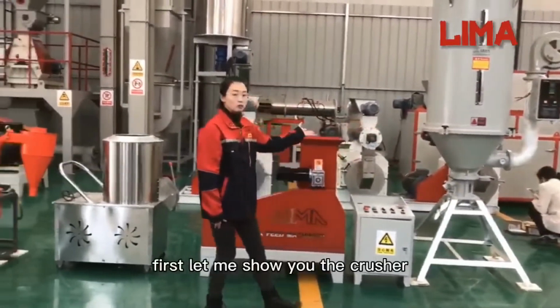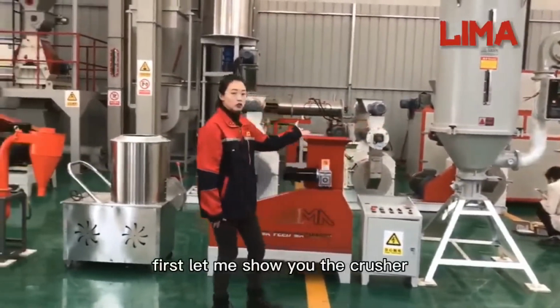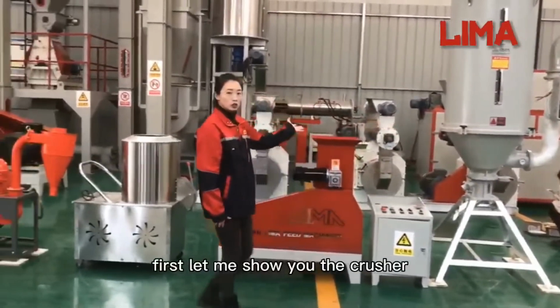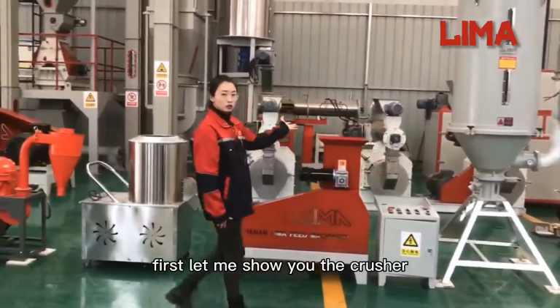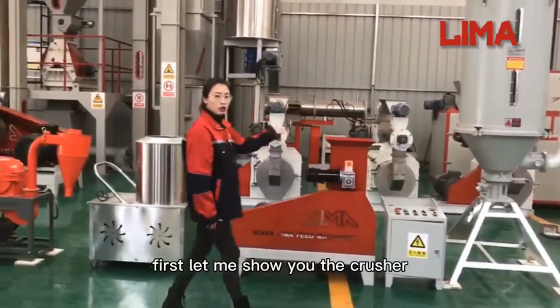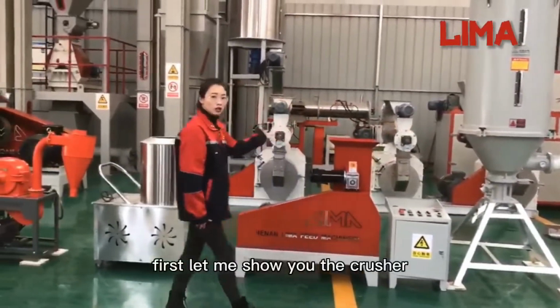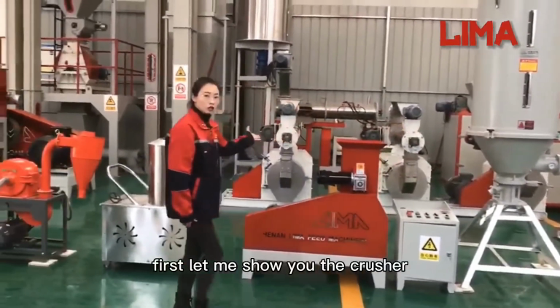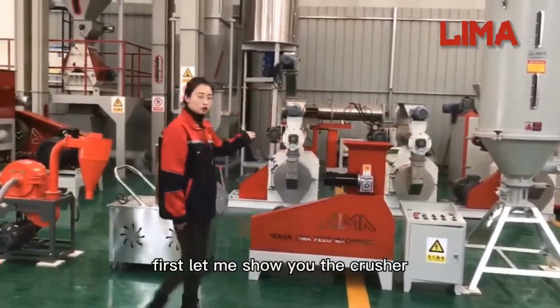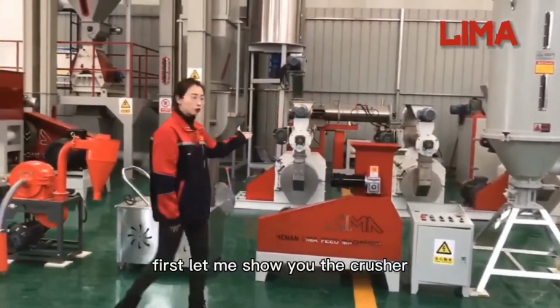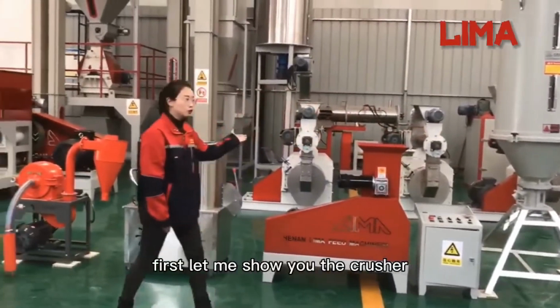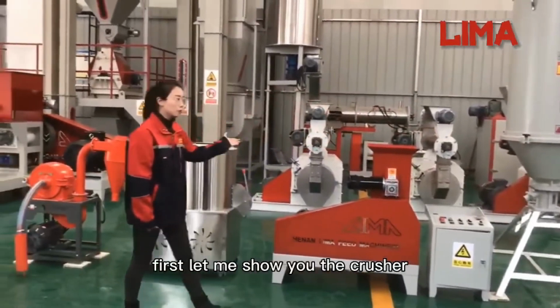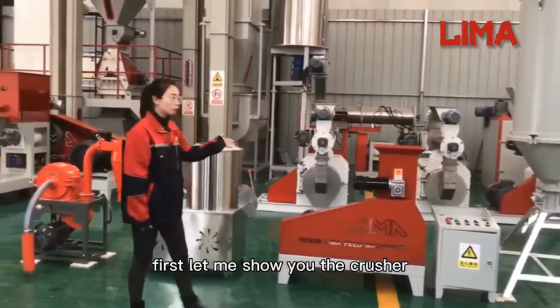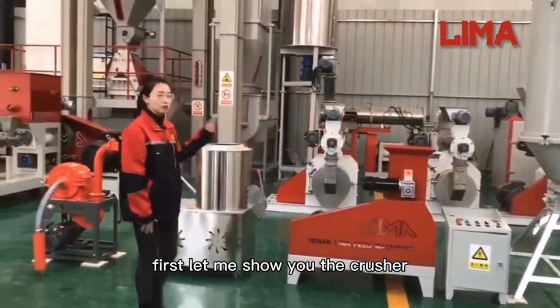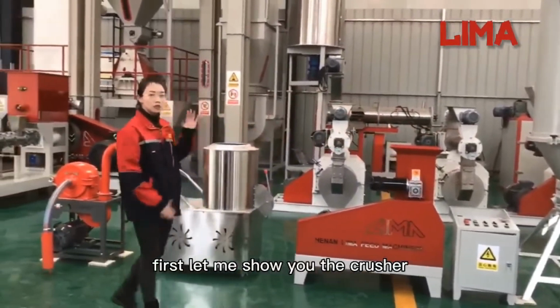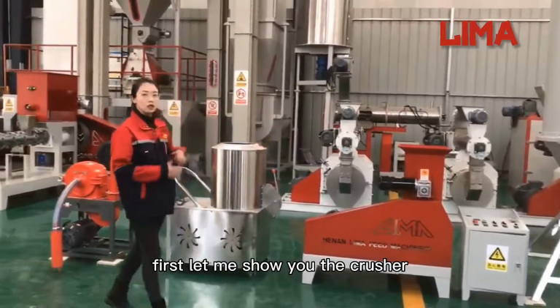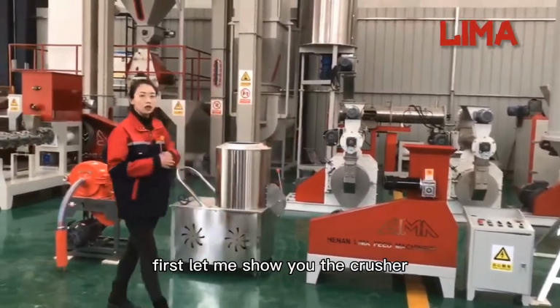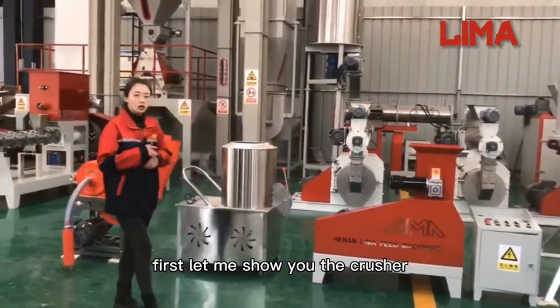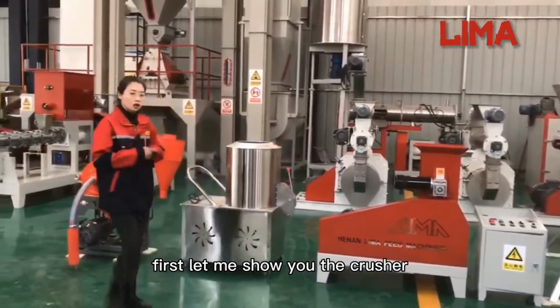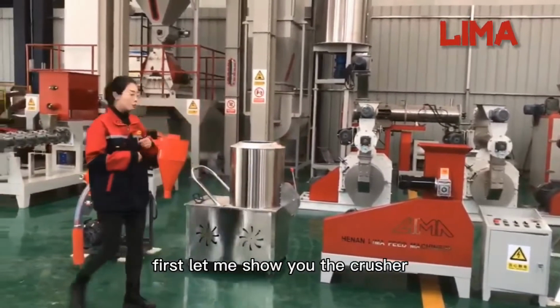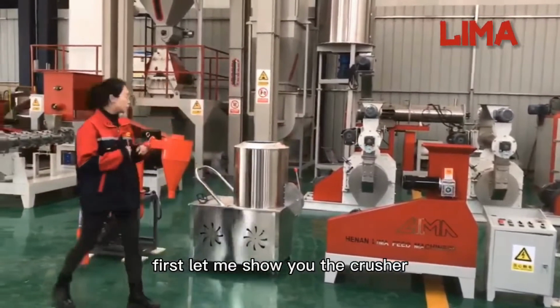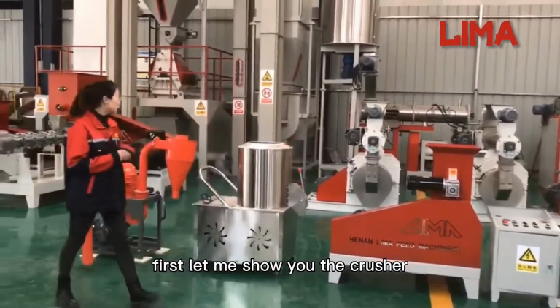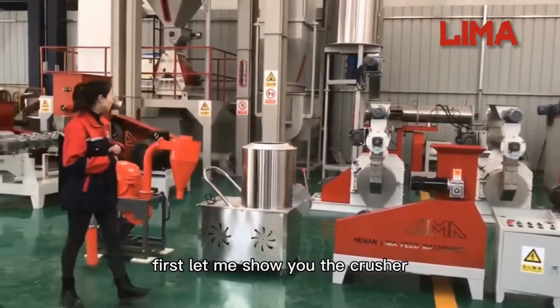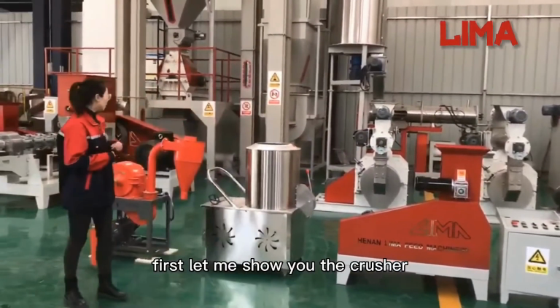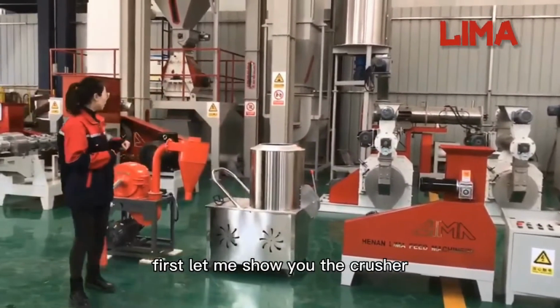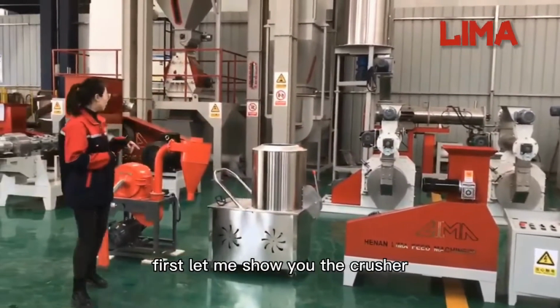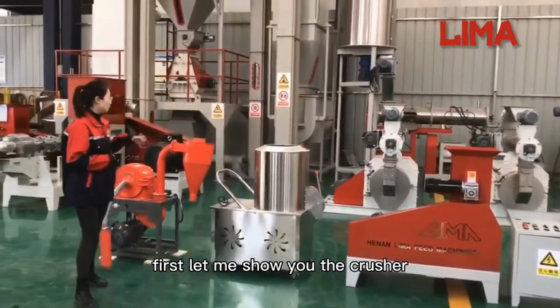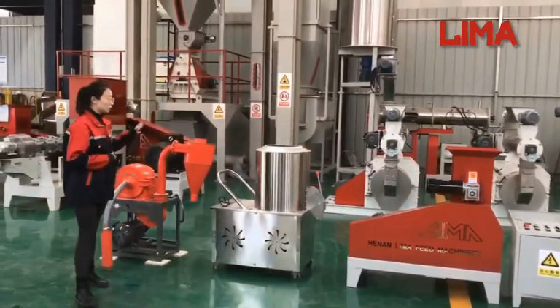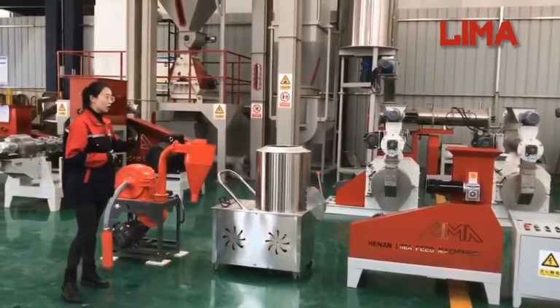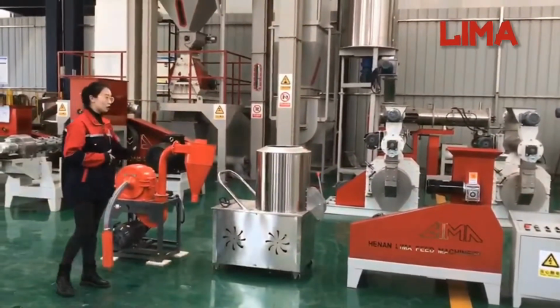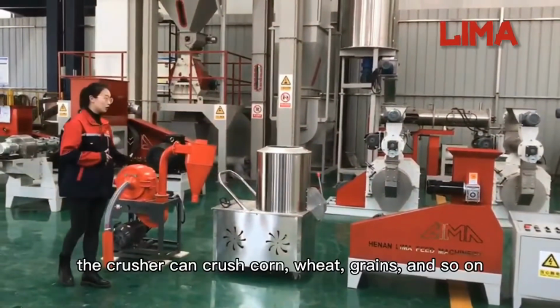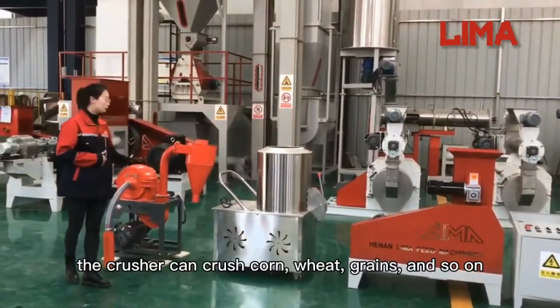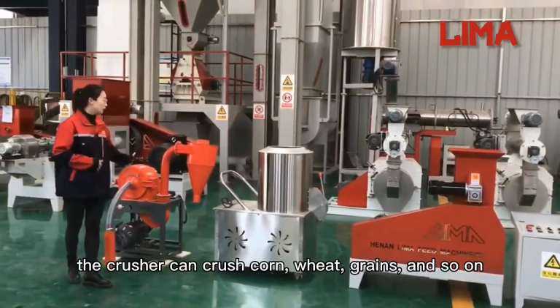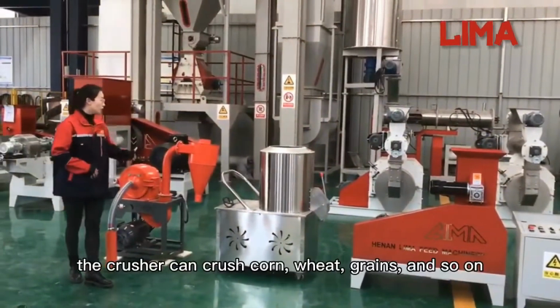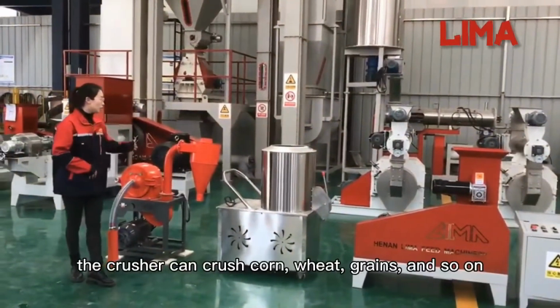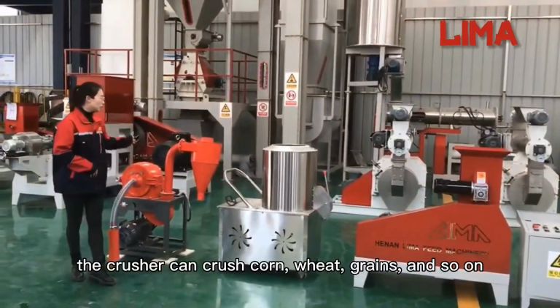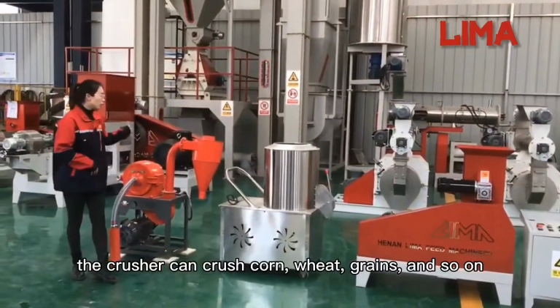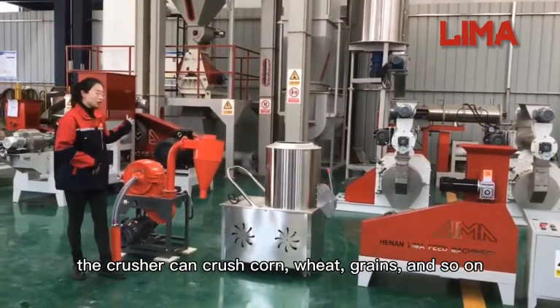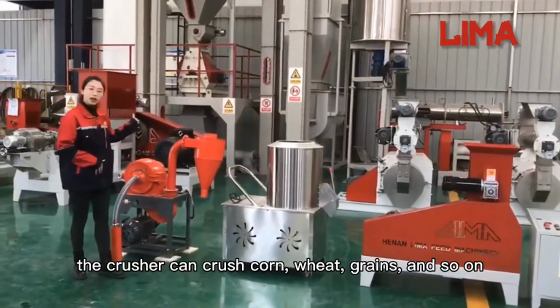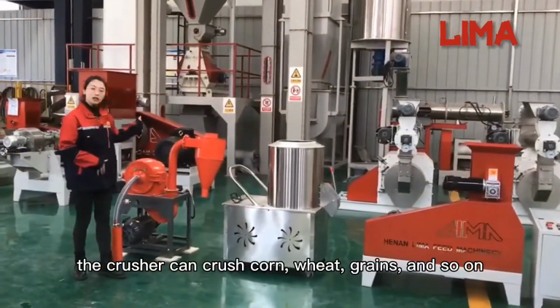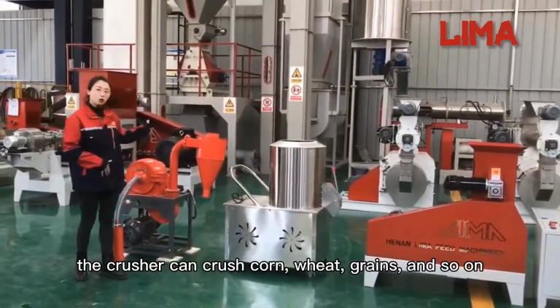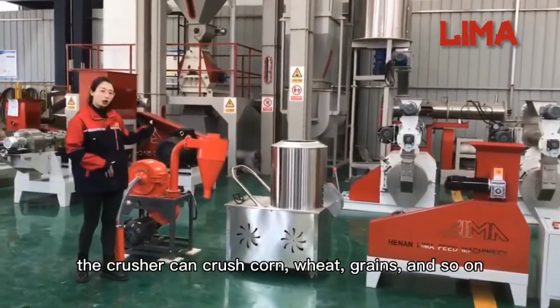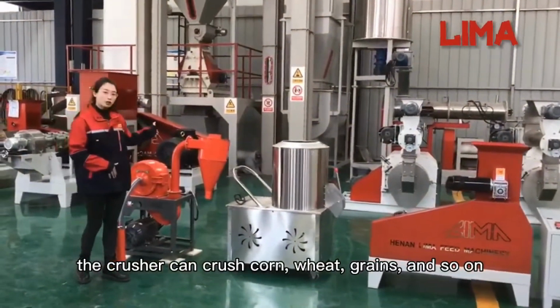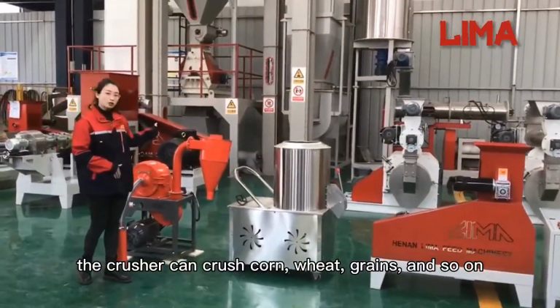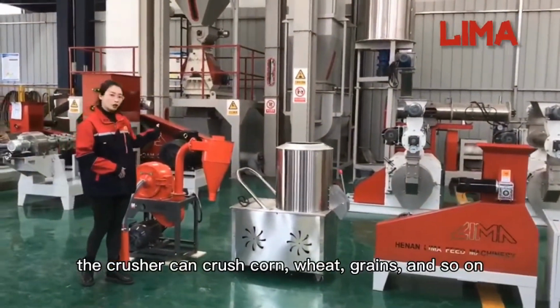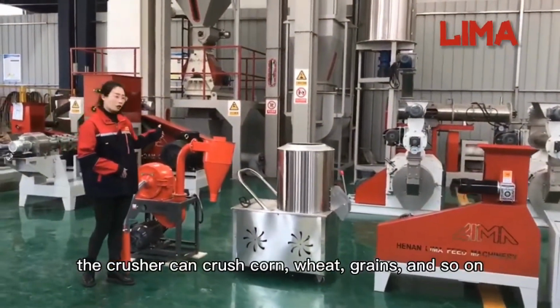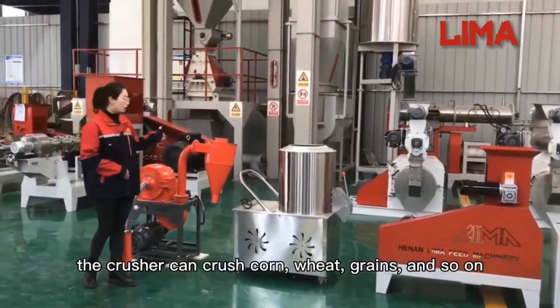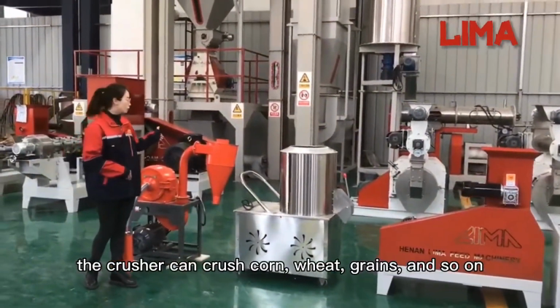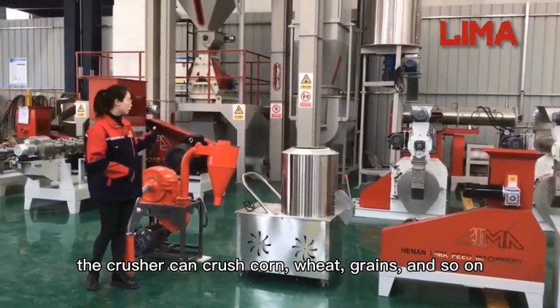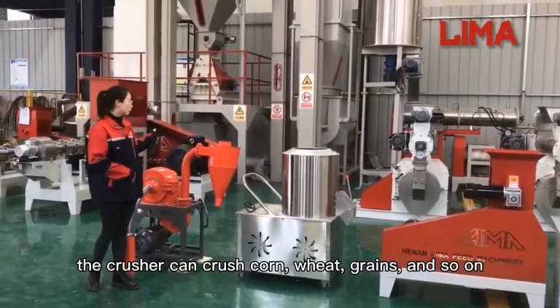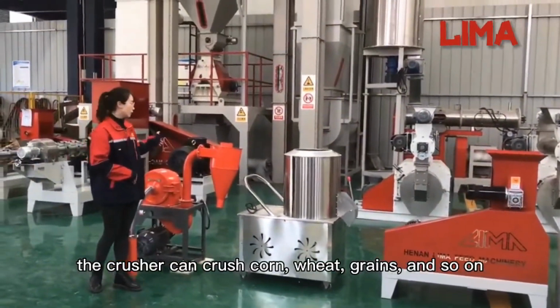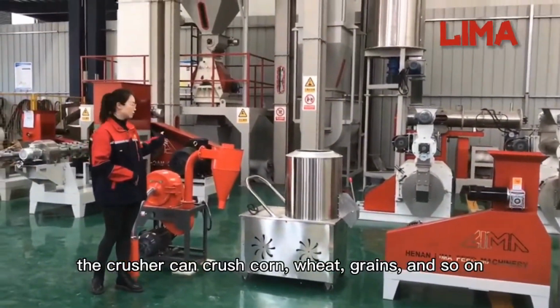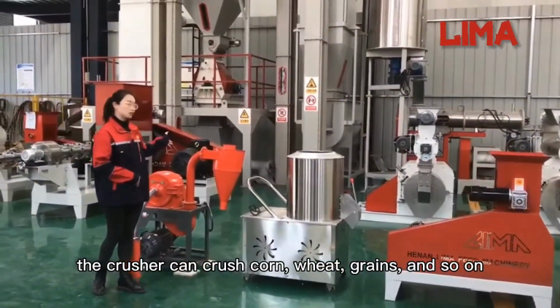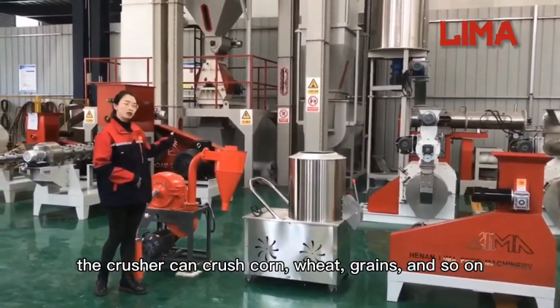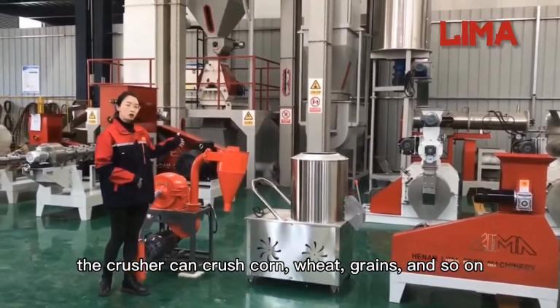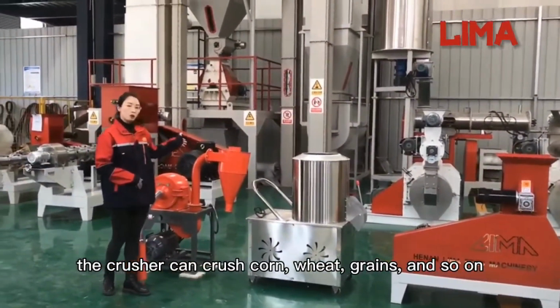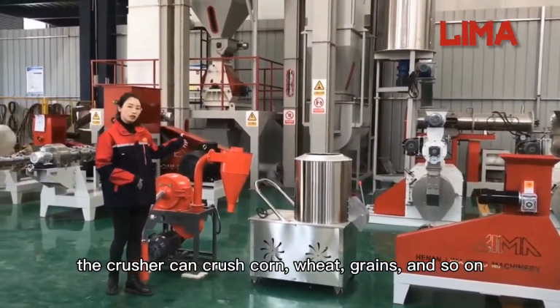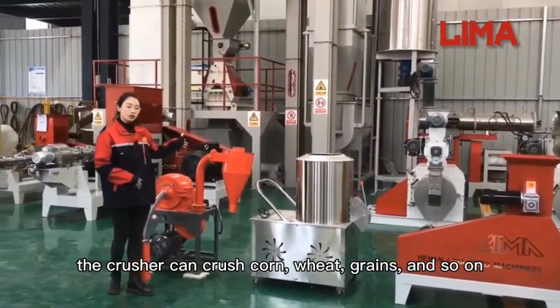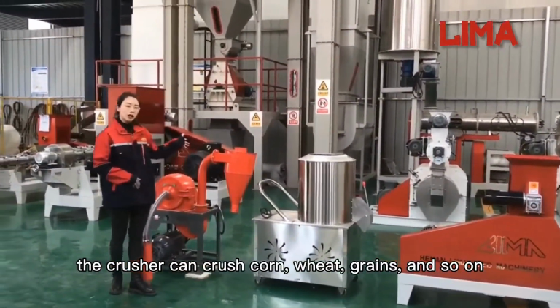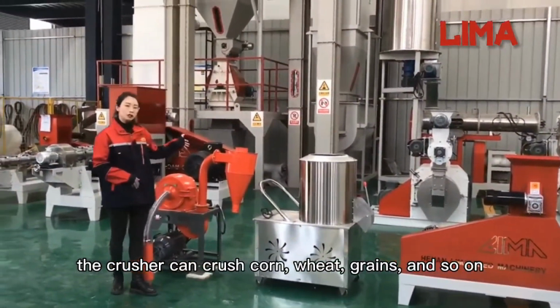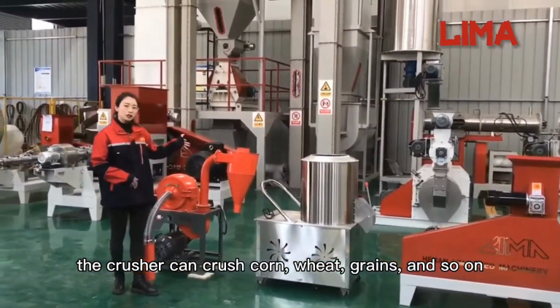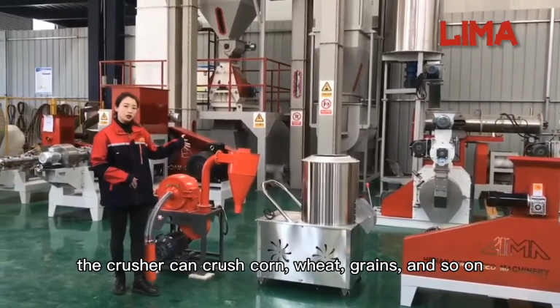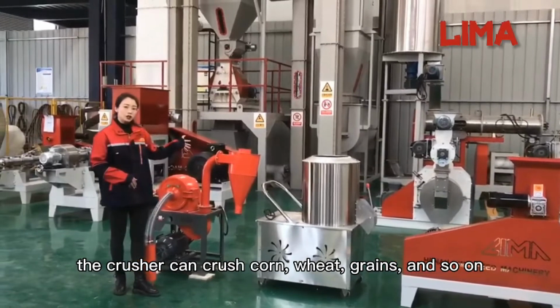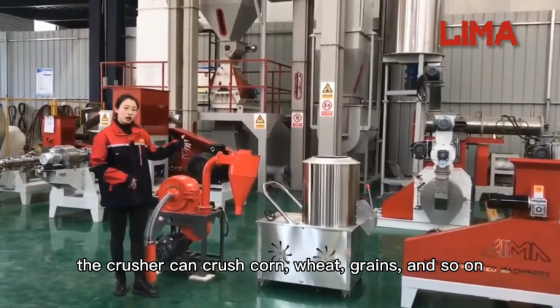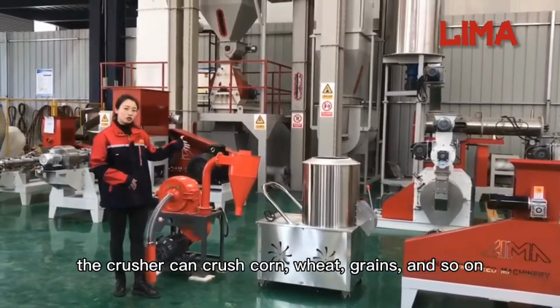First, let me show you the crusher. The crusher can crush corn, wheat, greens, and so on.